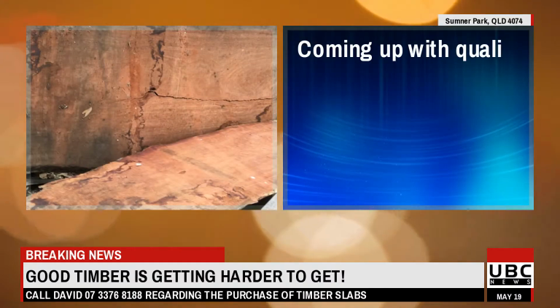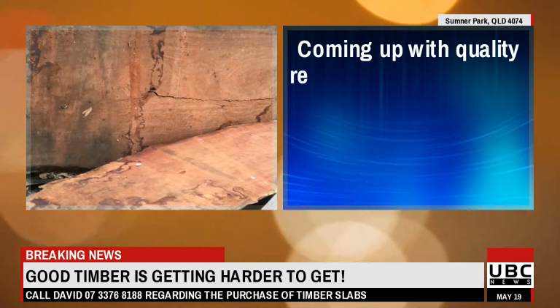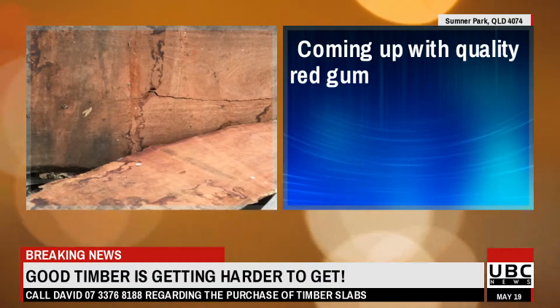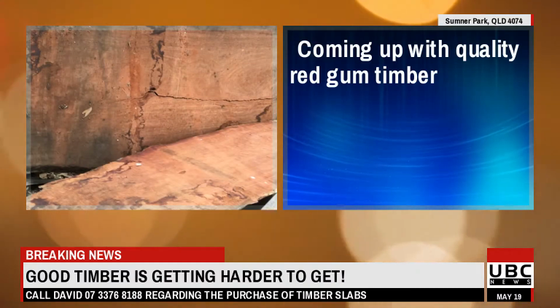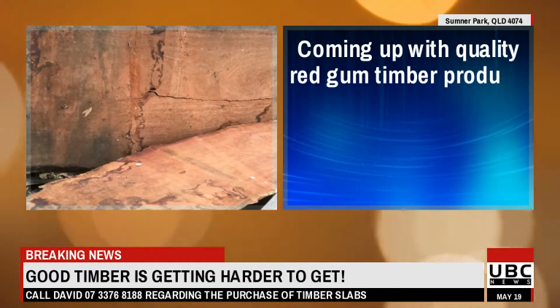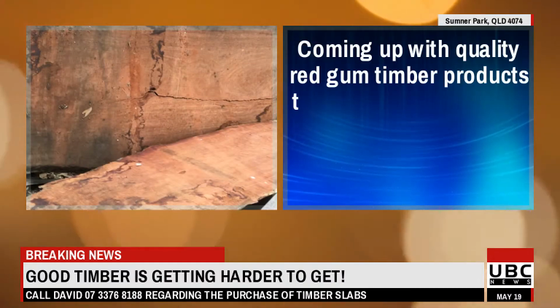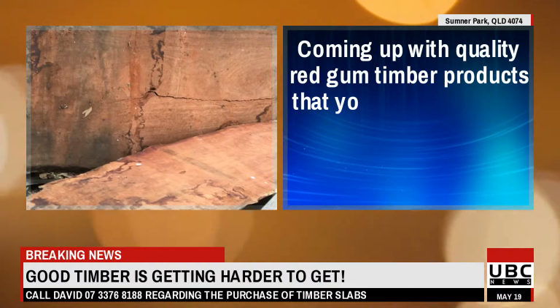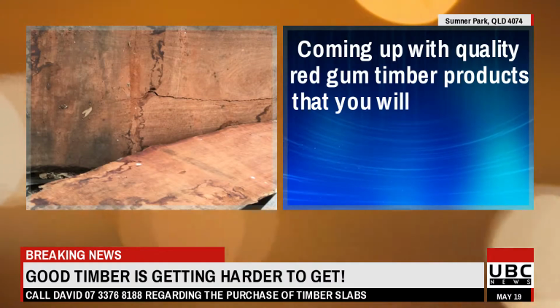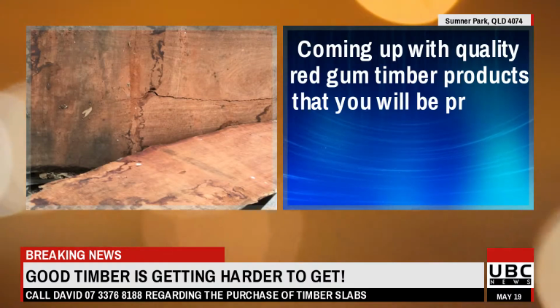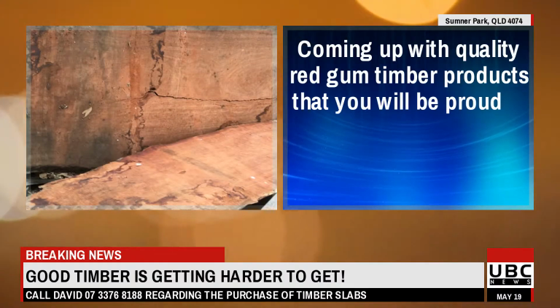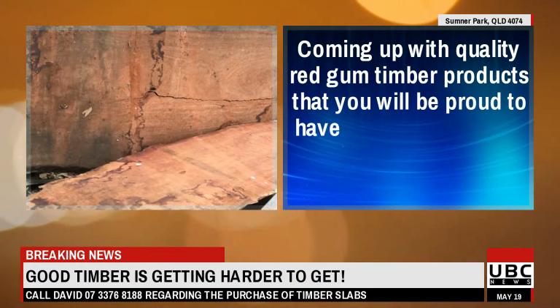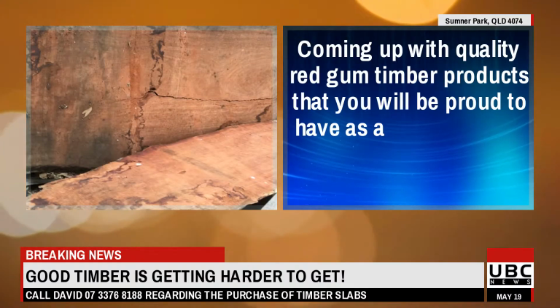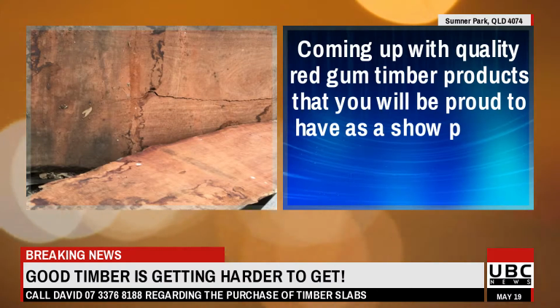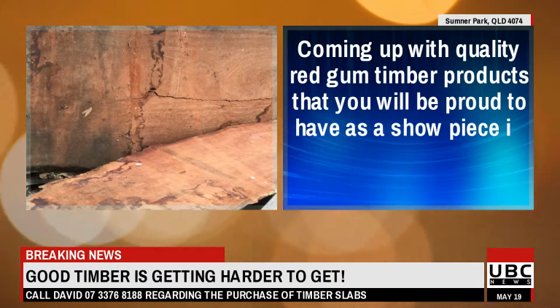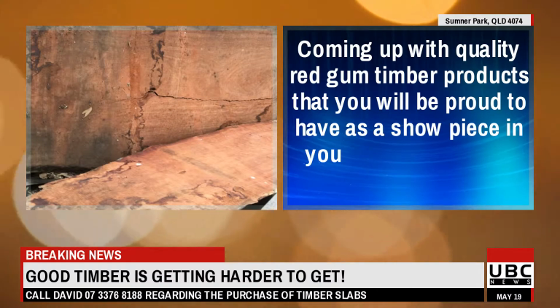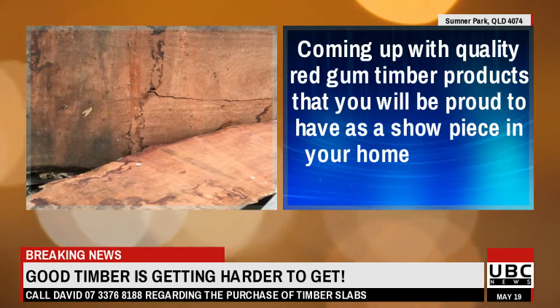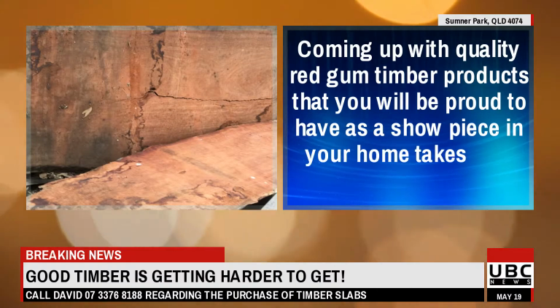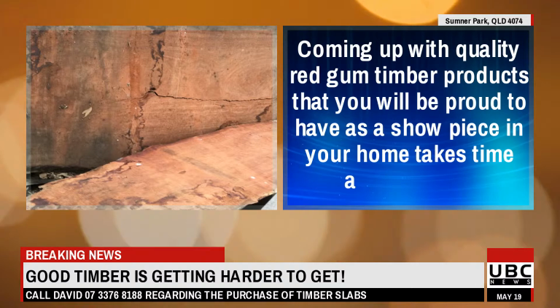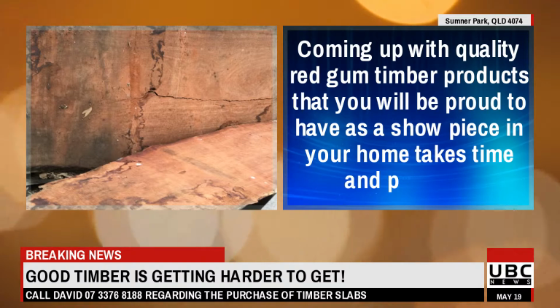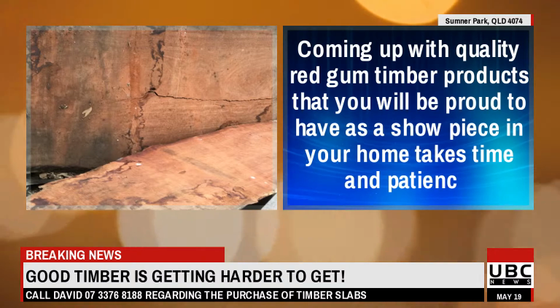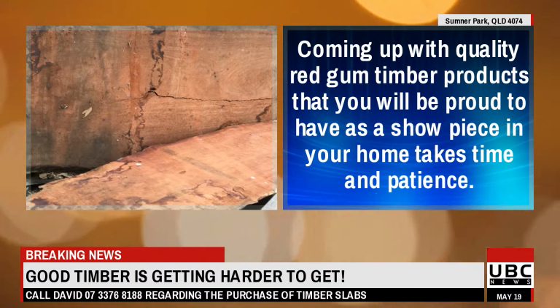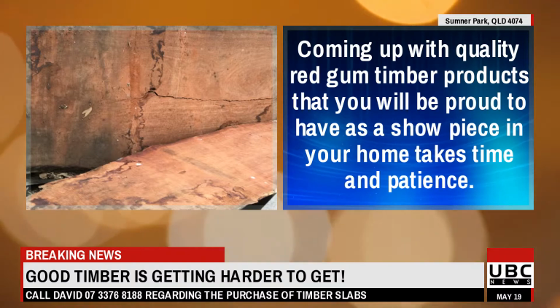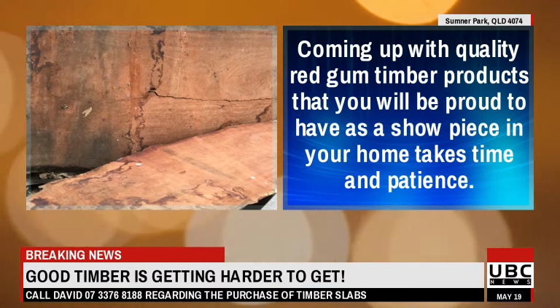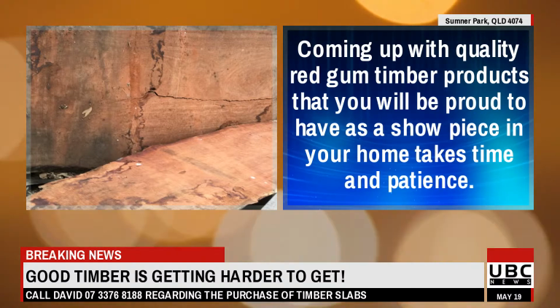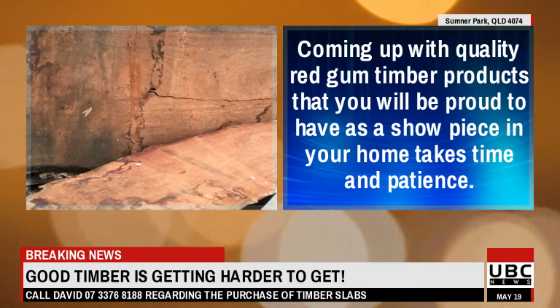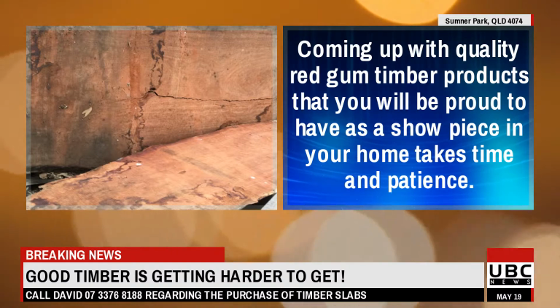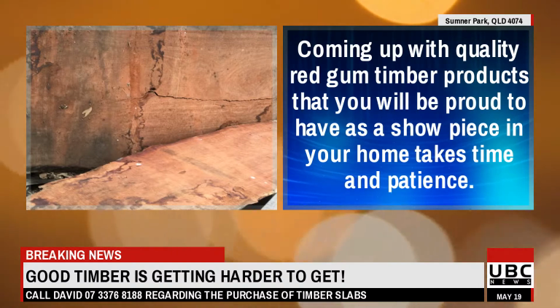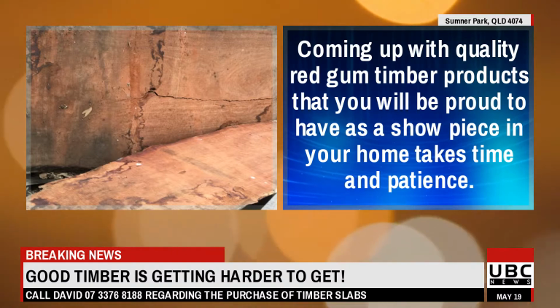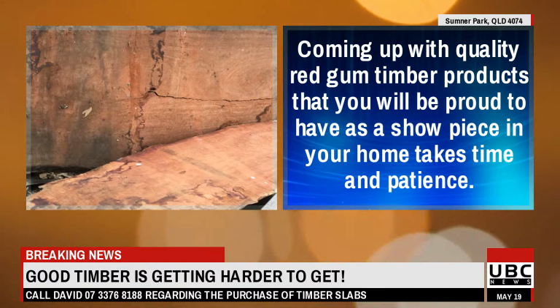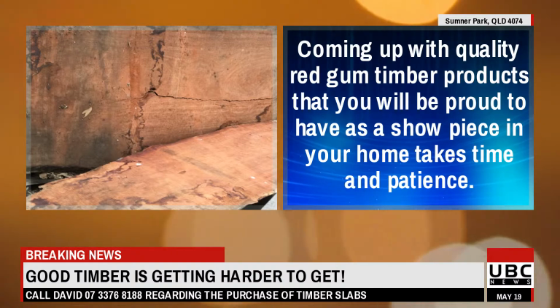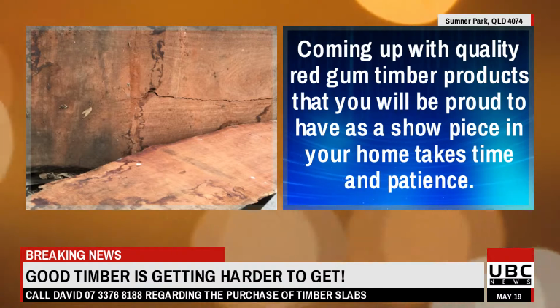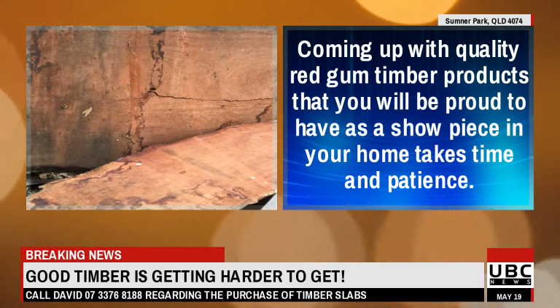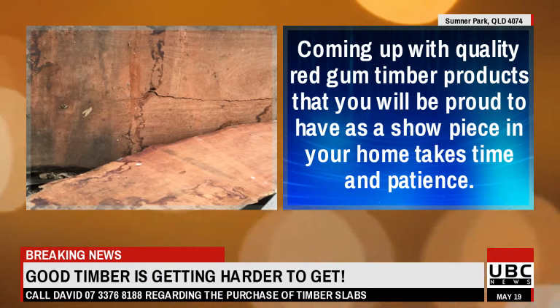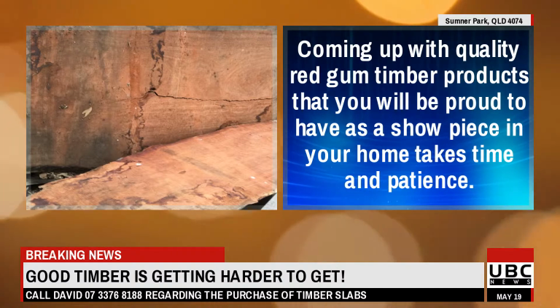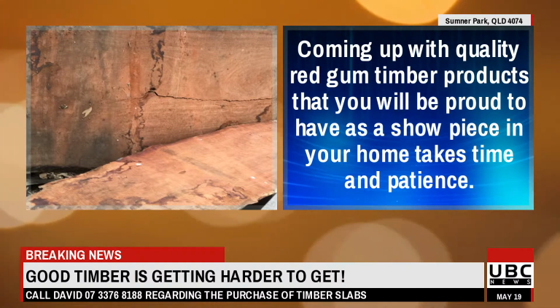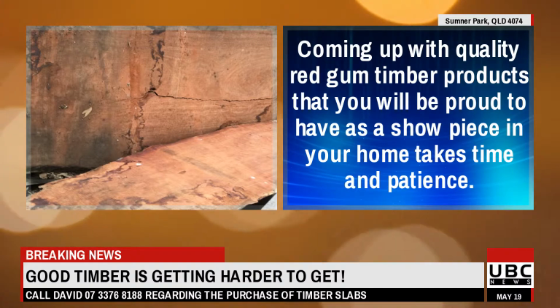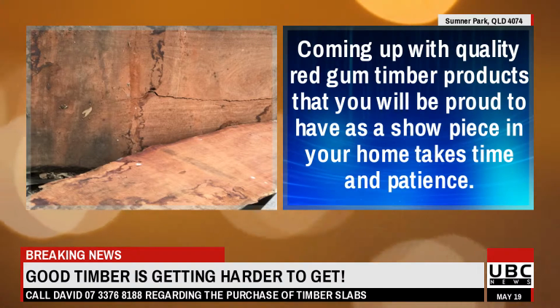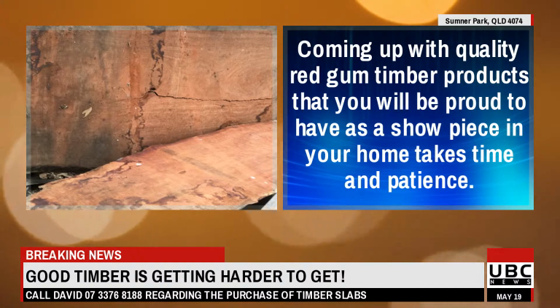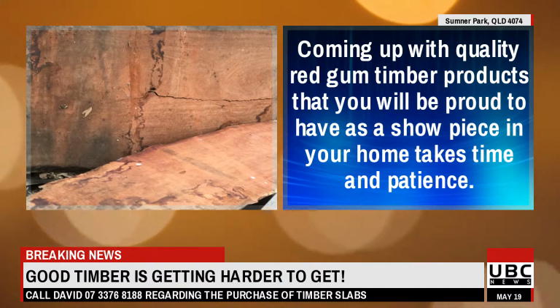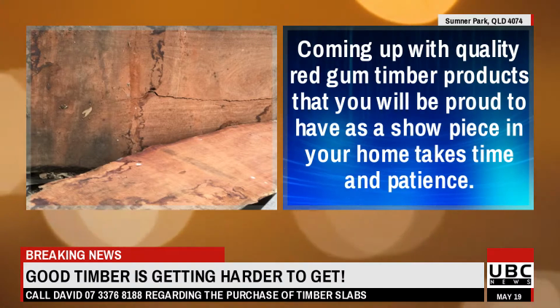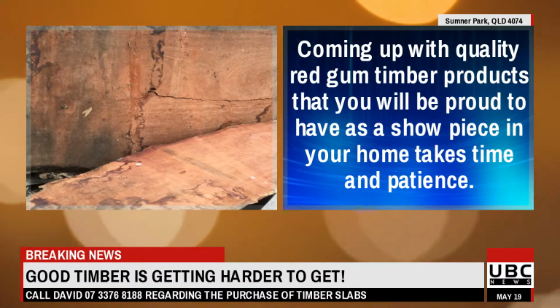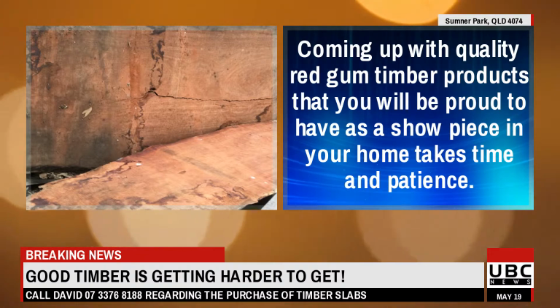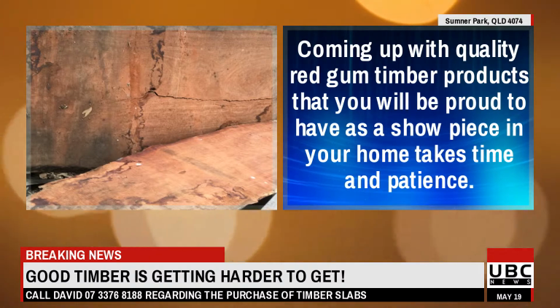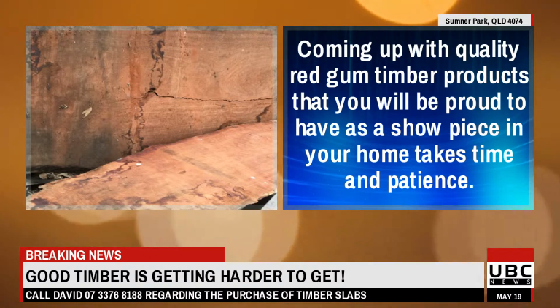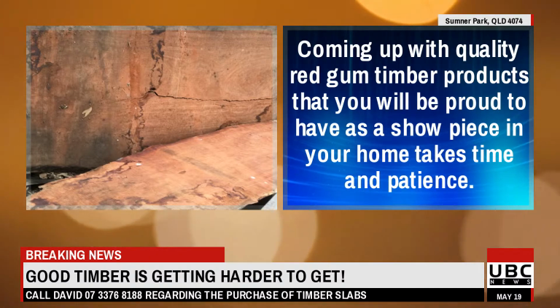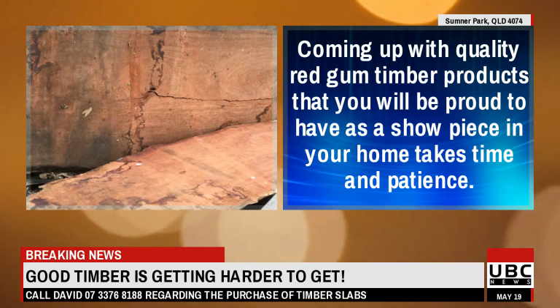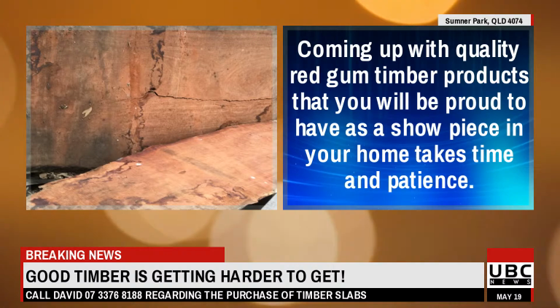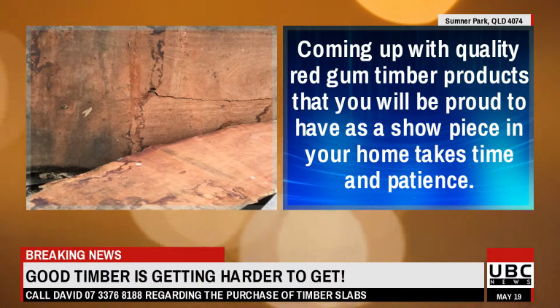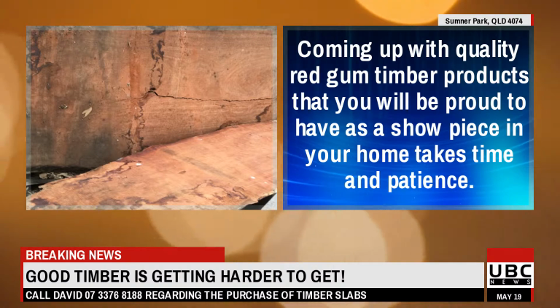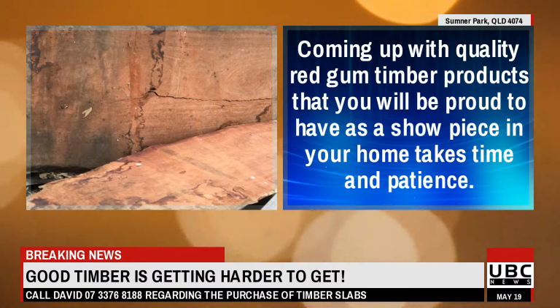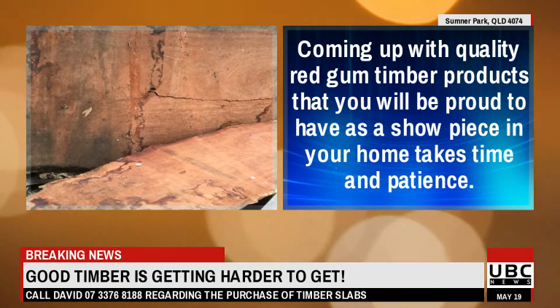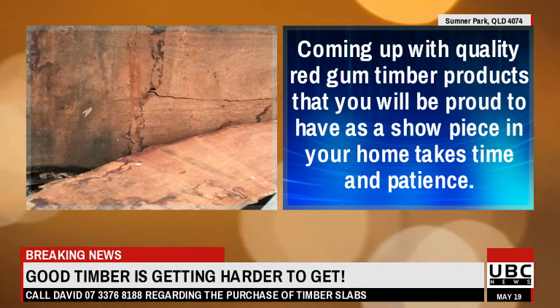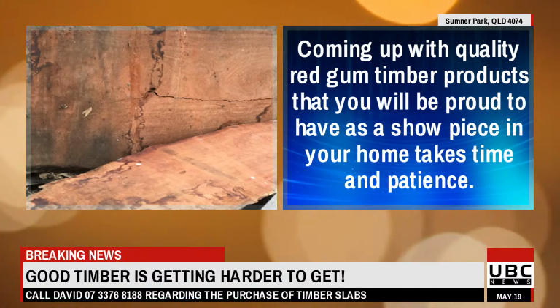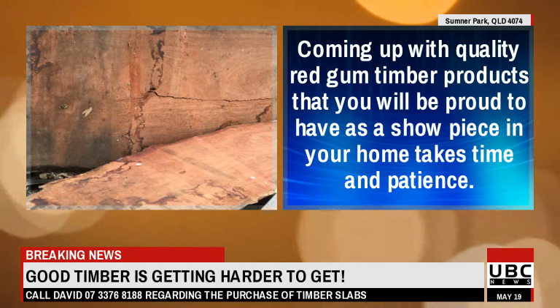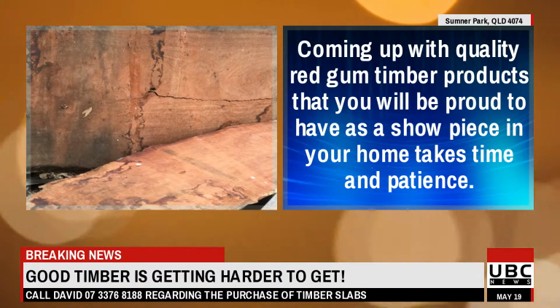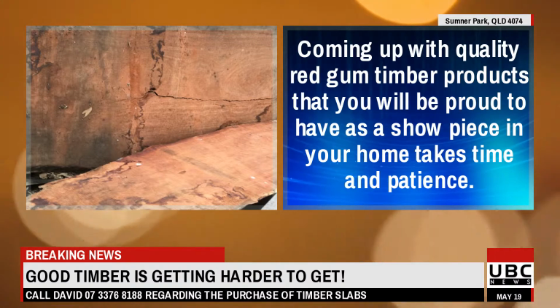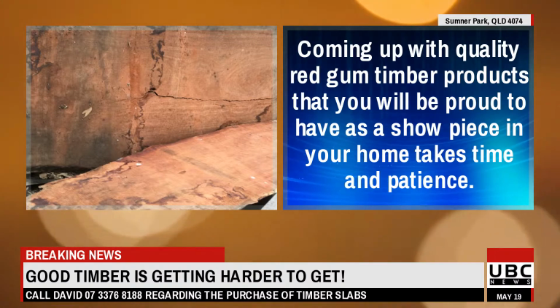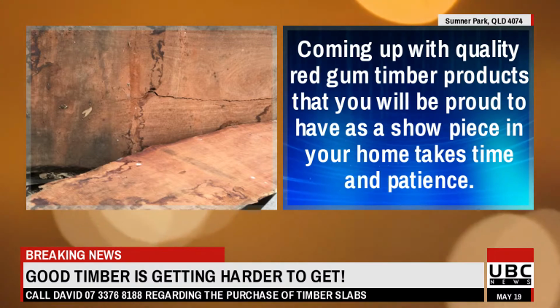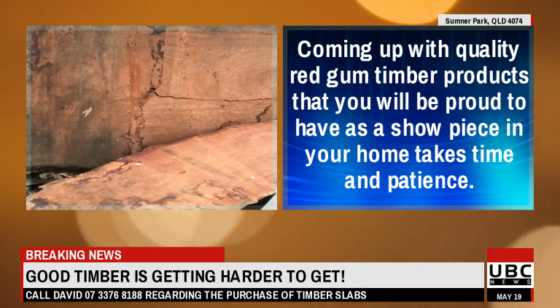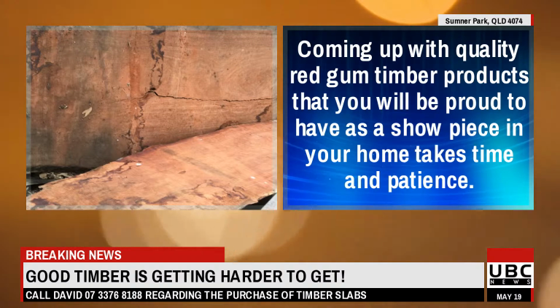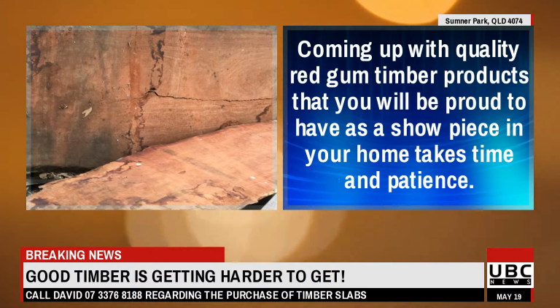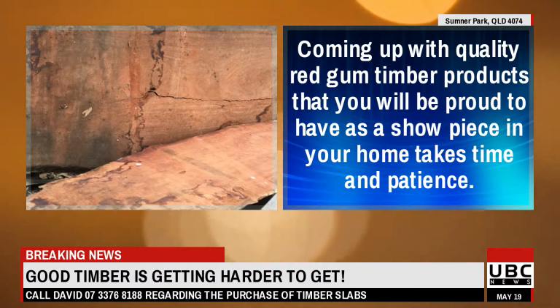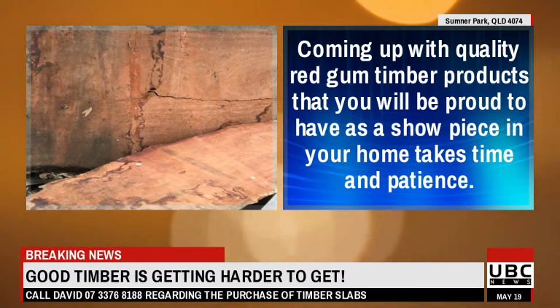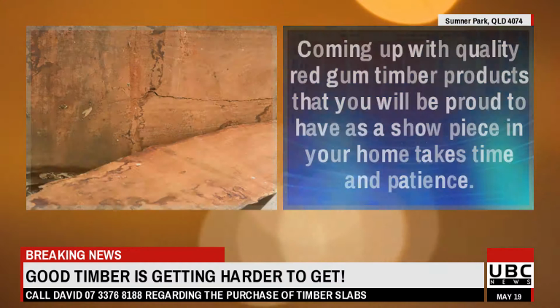Coming up with quality red gum timber products that you will be proud to have as a showpiece in your home takes time and patience.